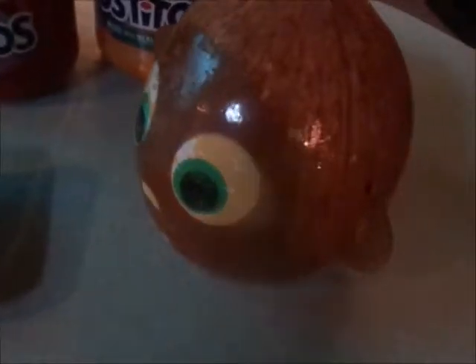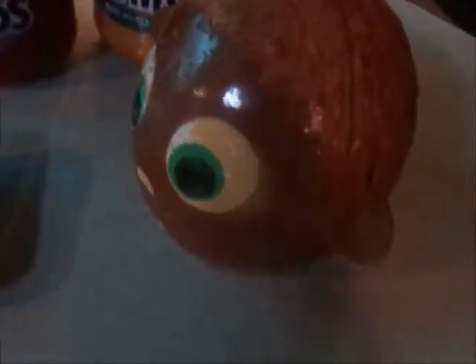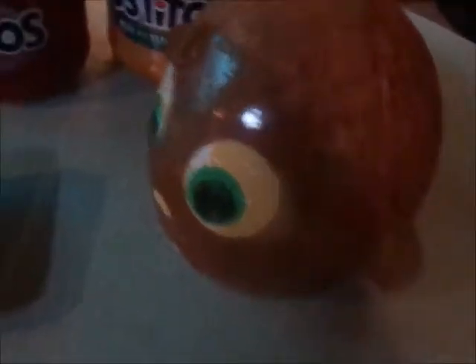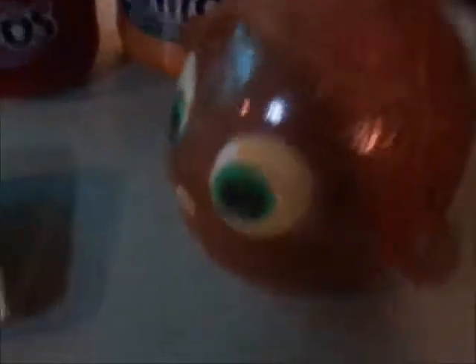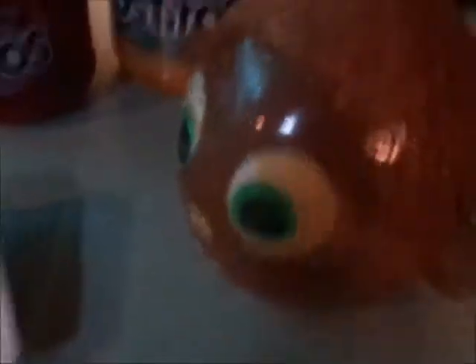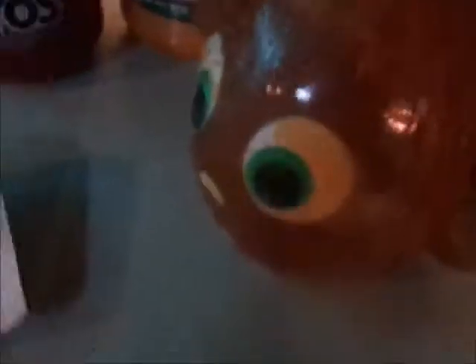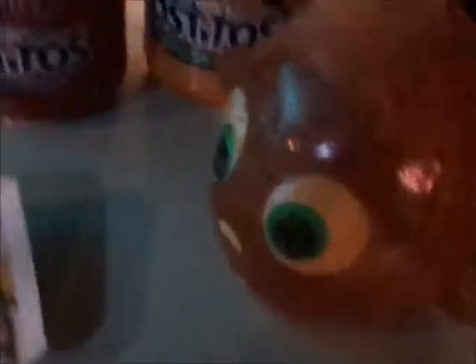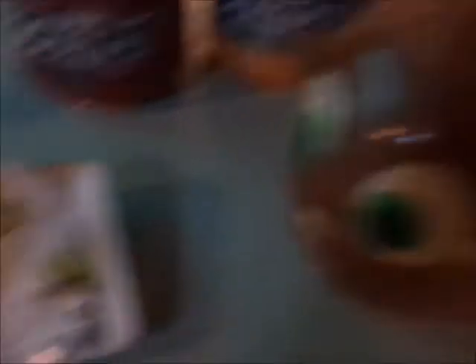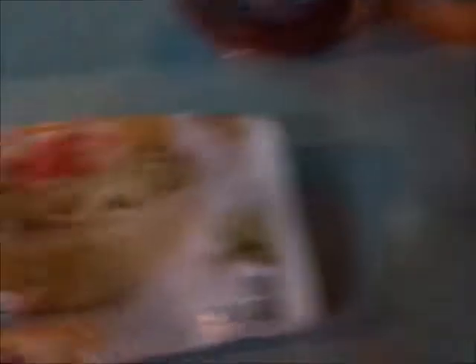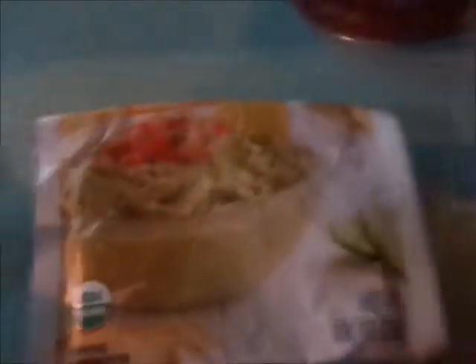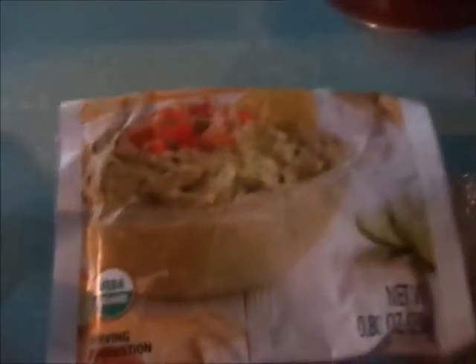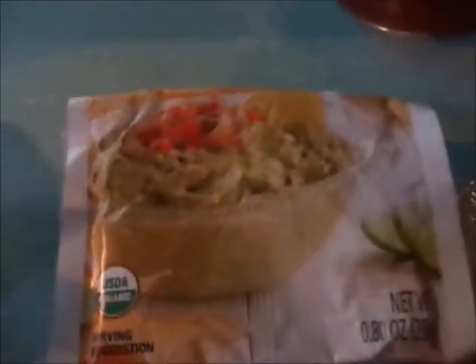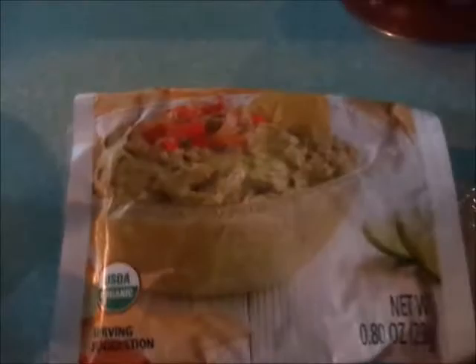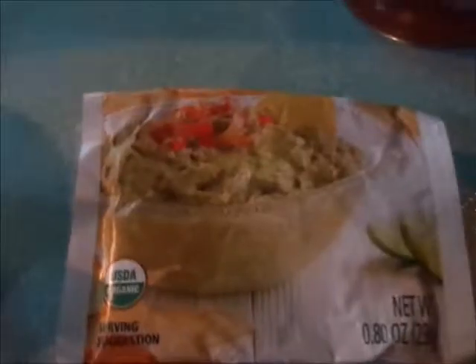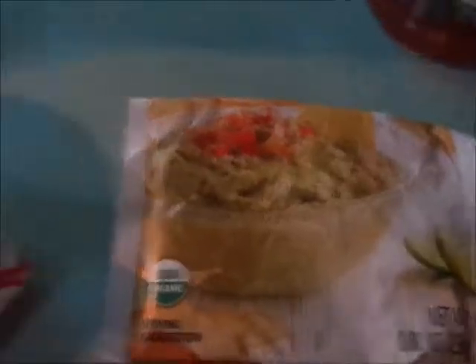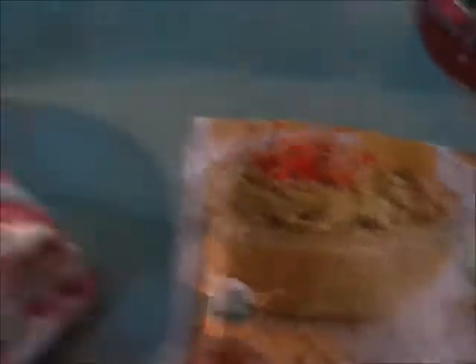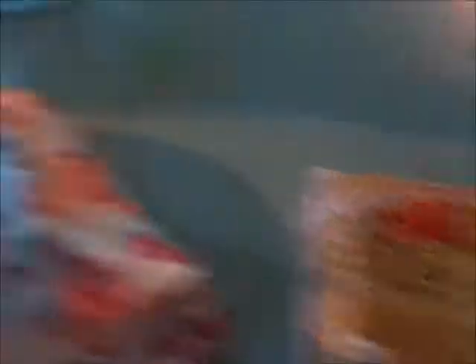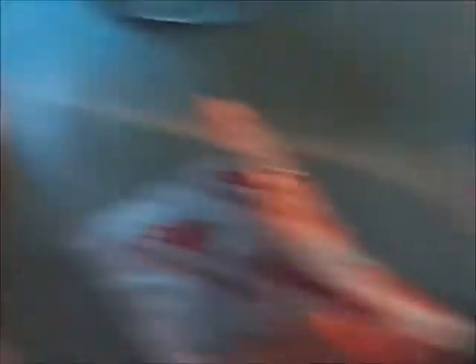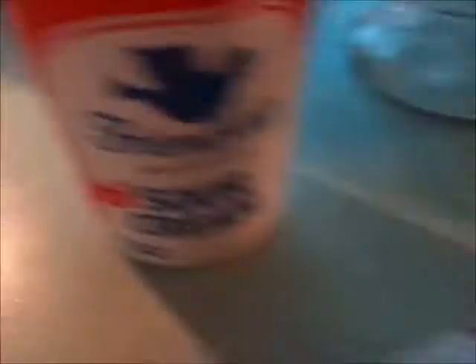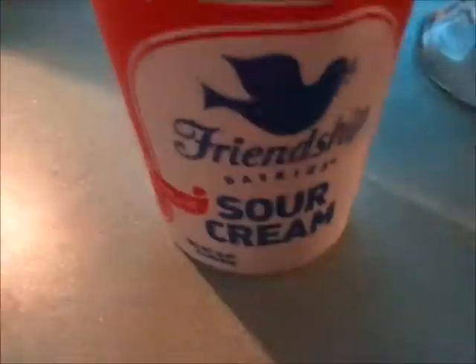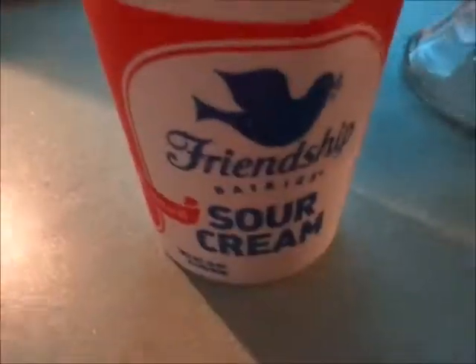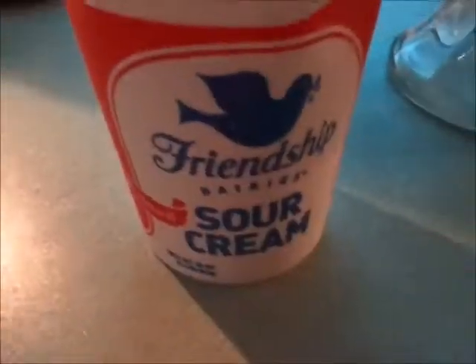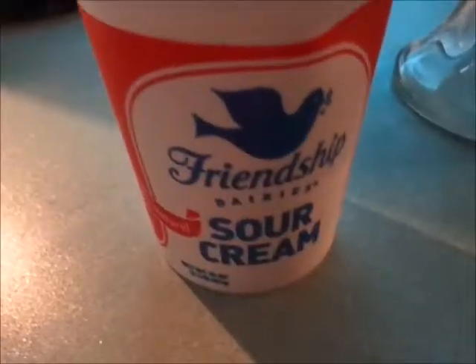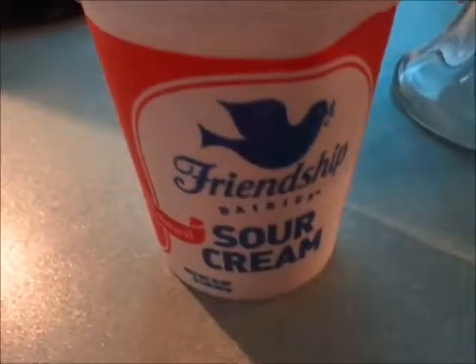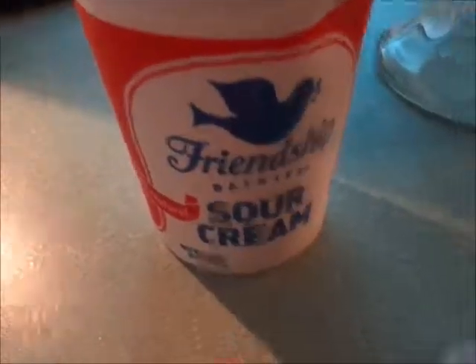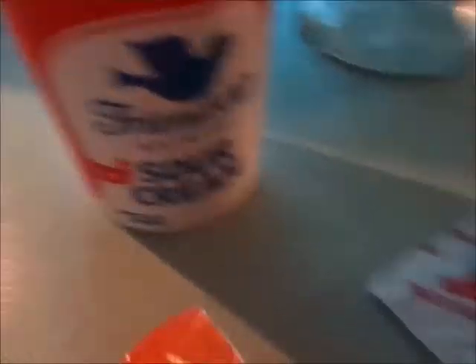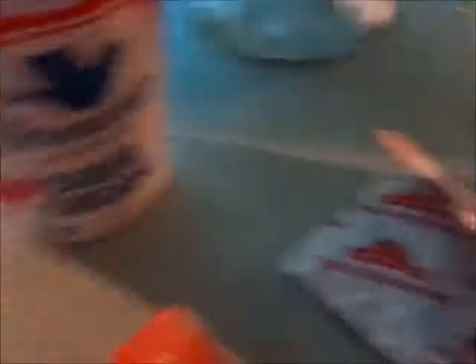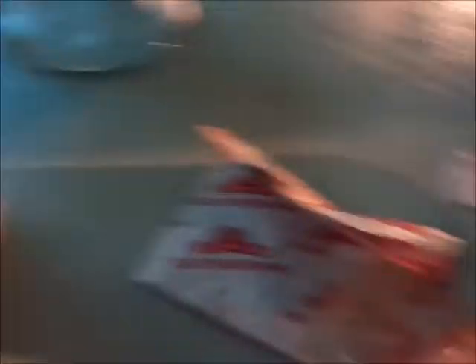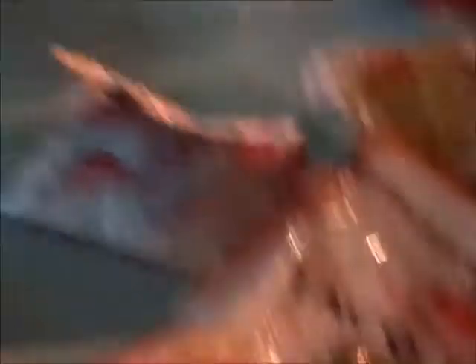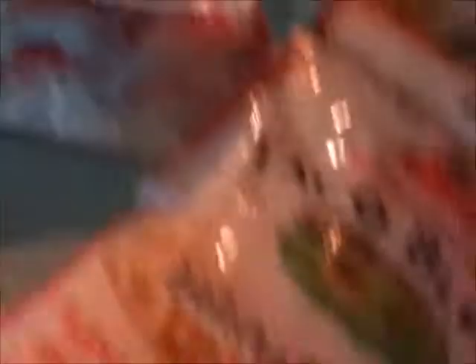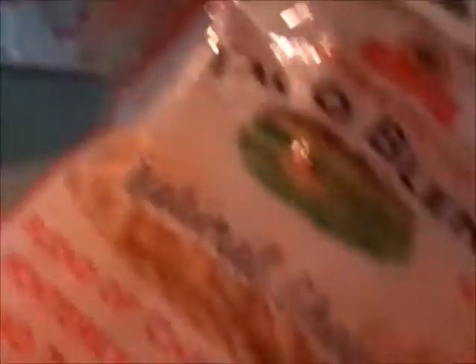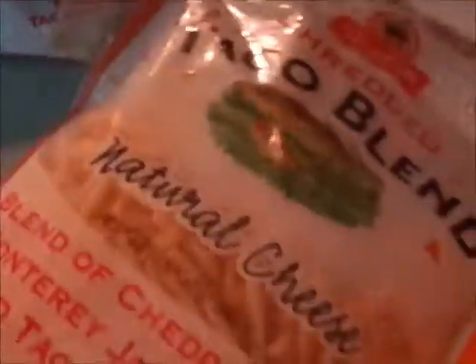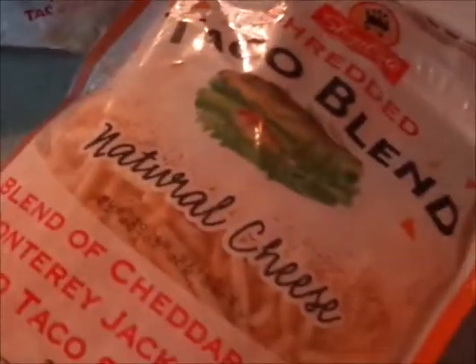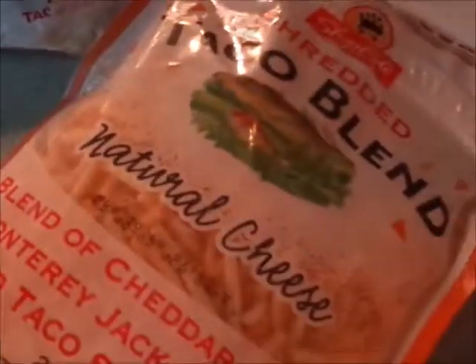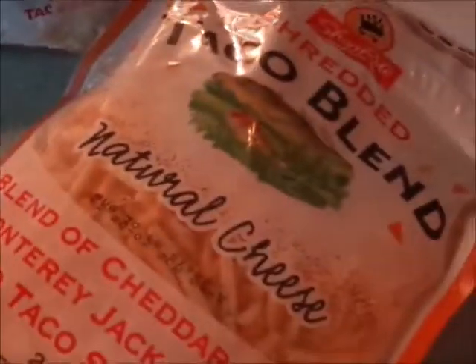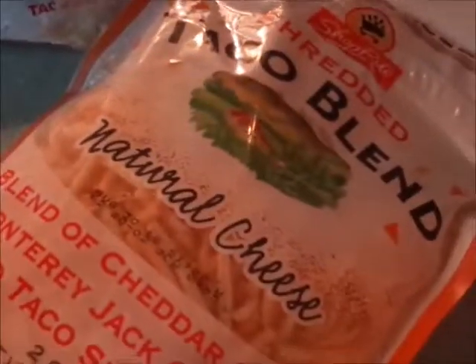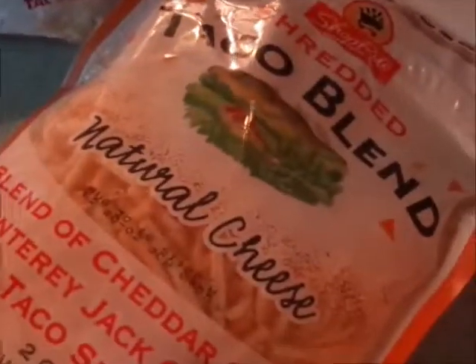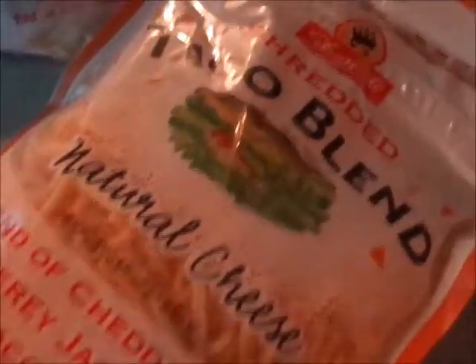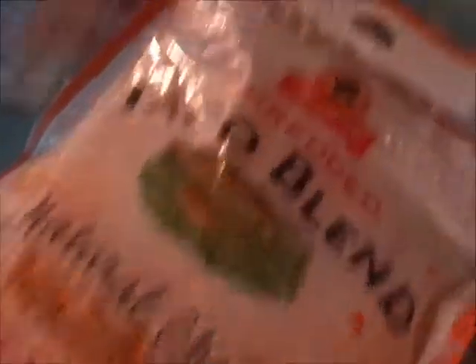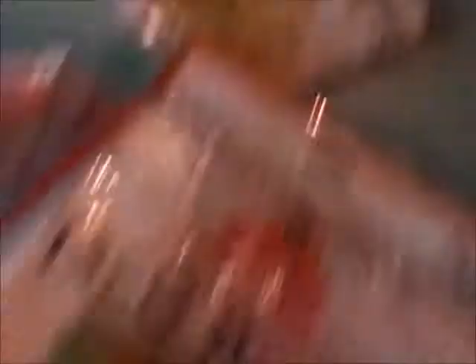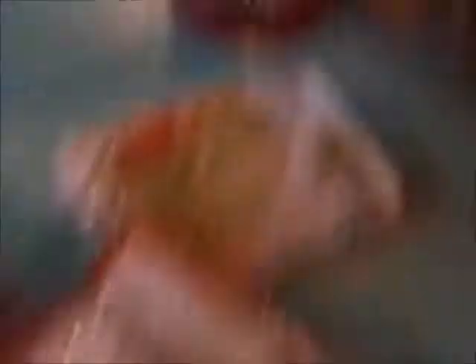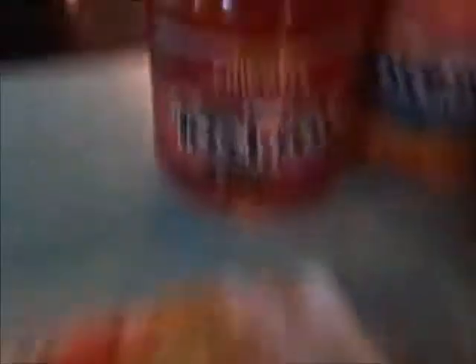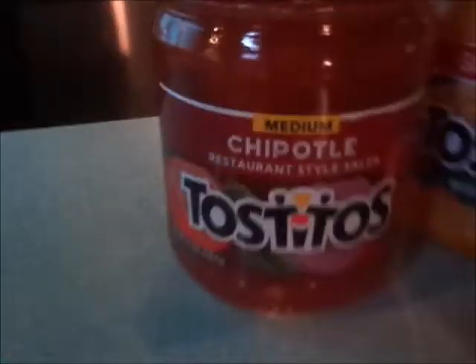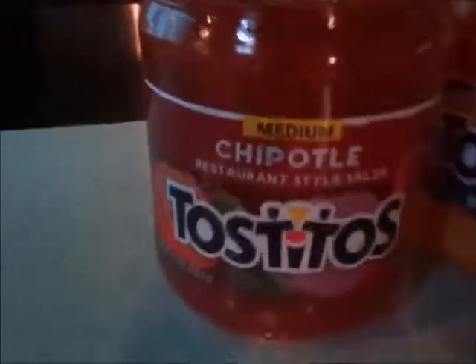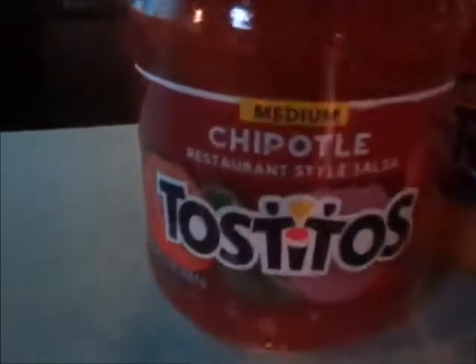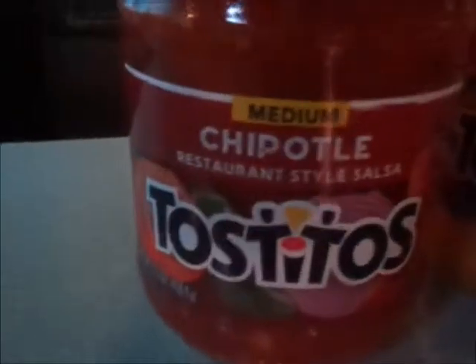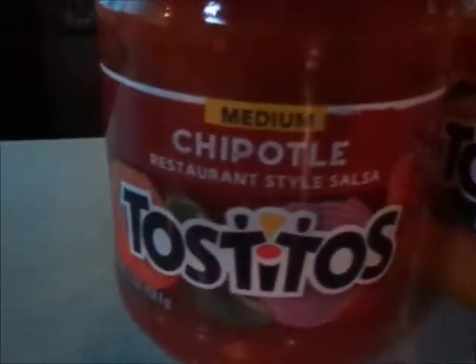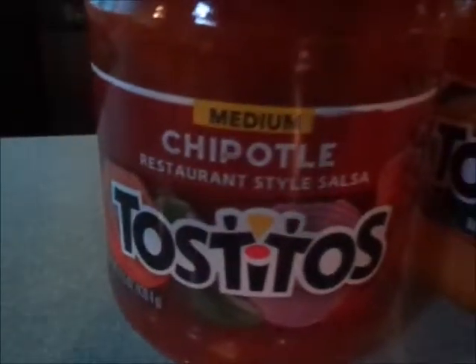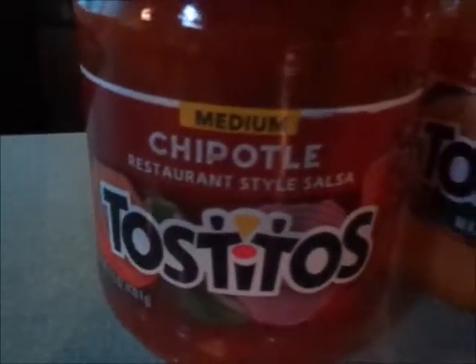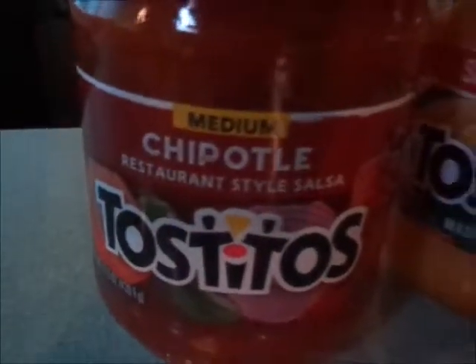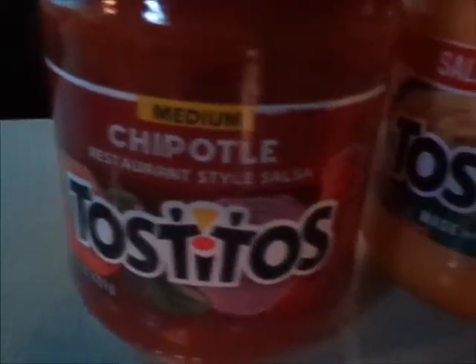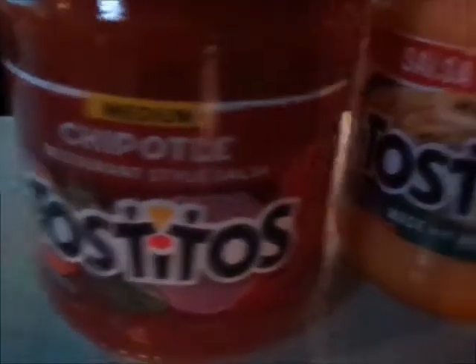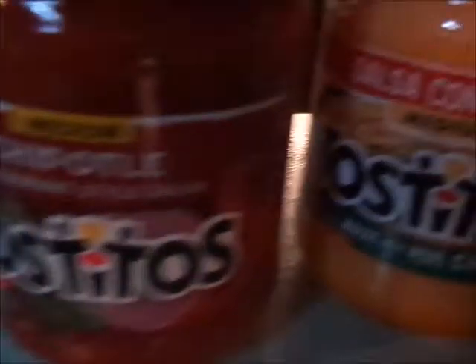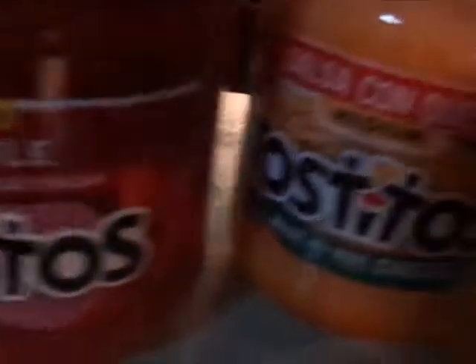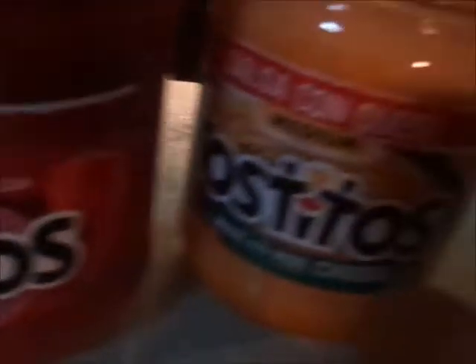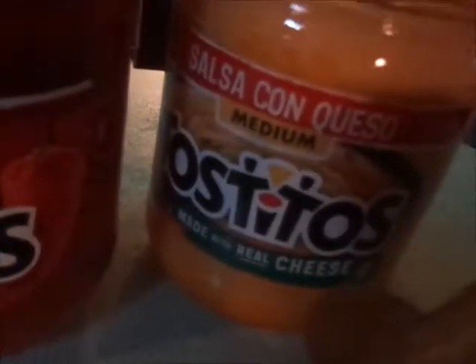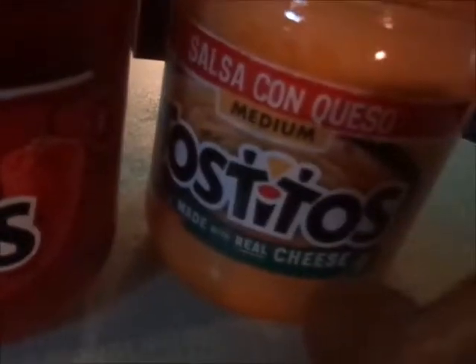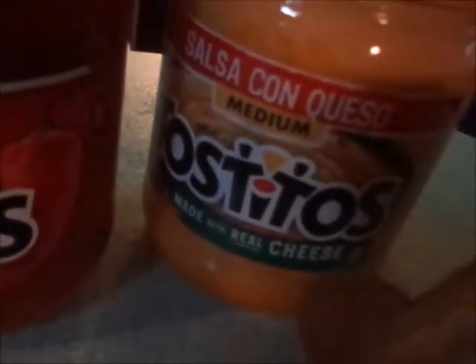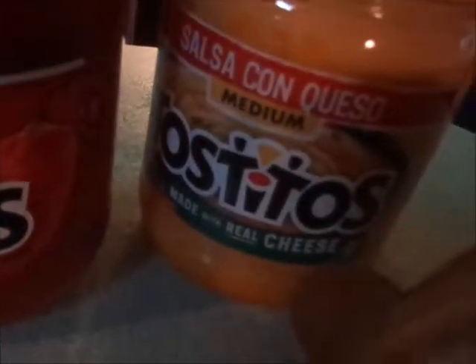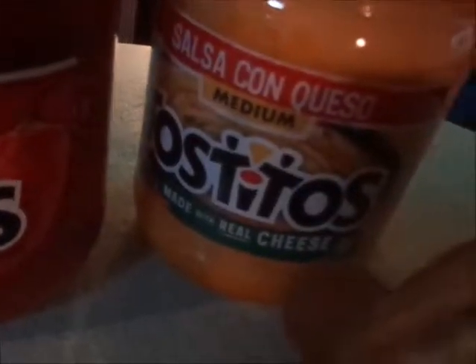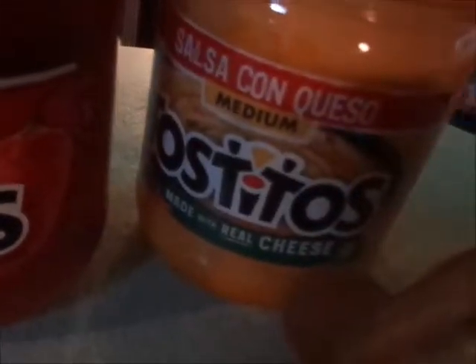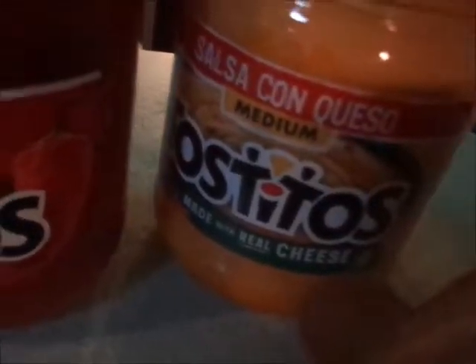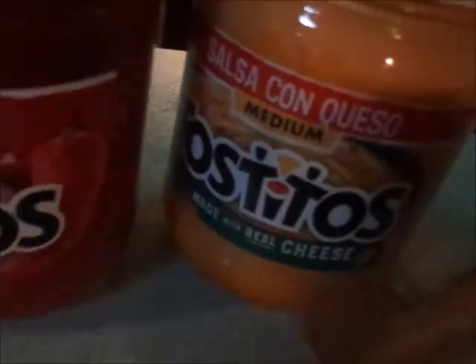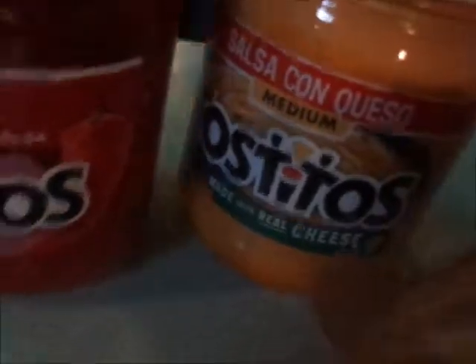Our ingredients are taco seasoning, sour cream, shredded cheese, salsa, and salsa con queso.